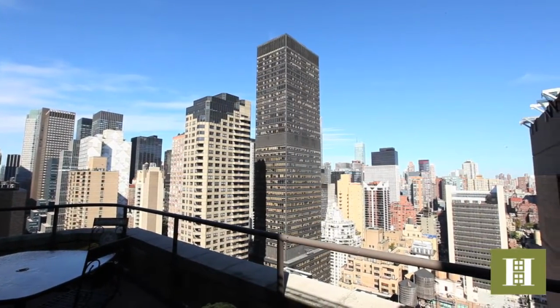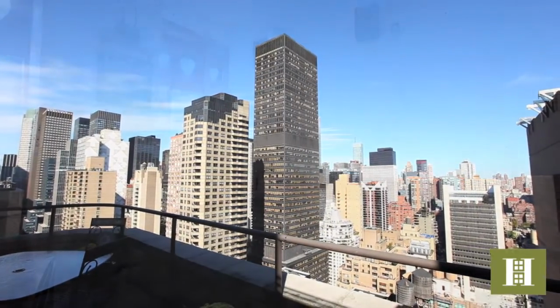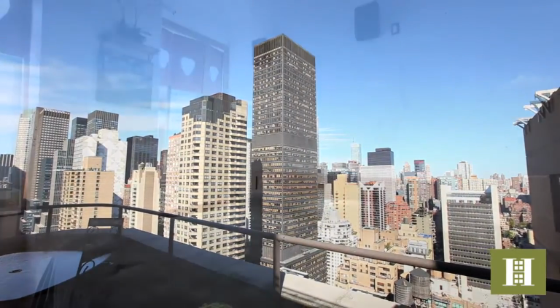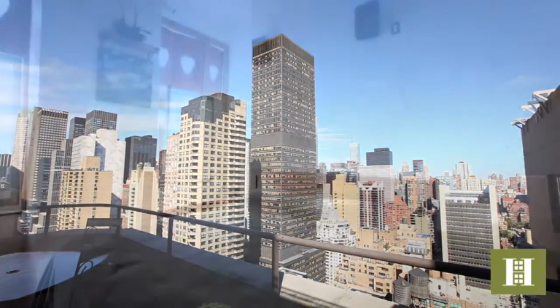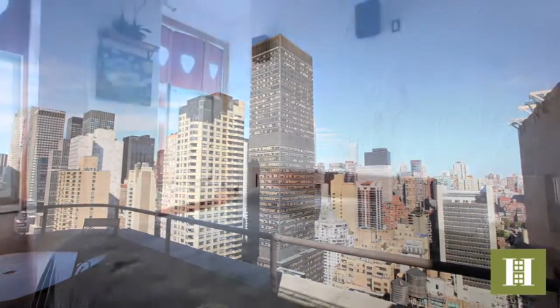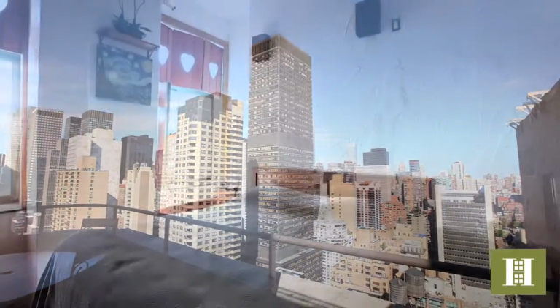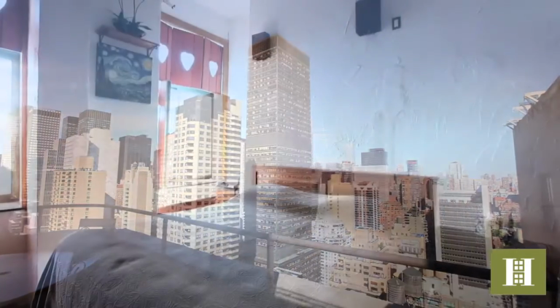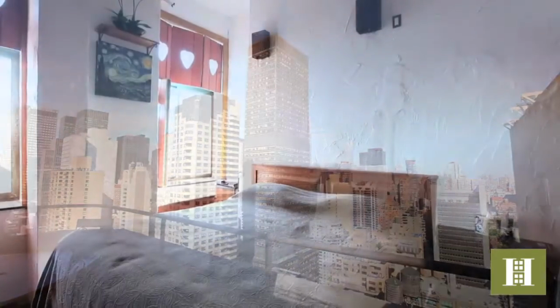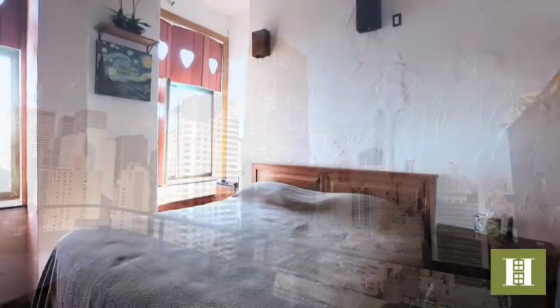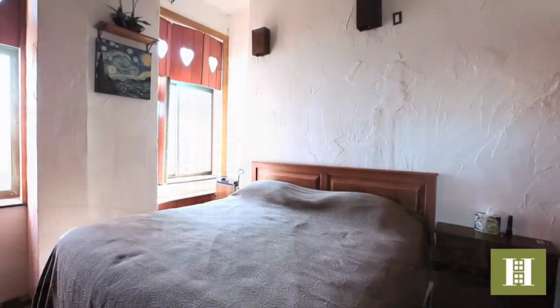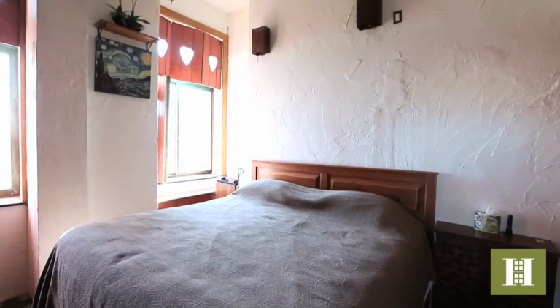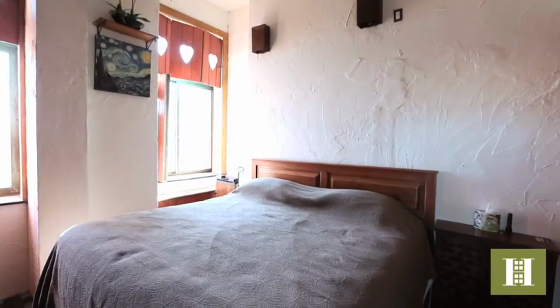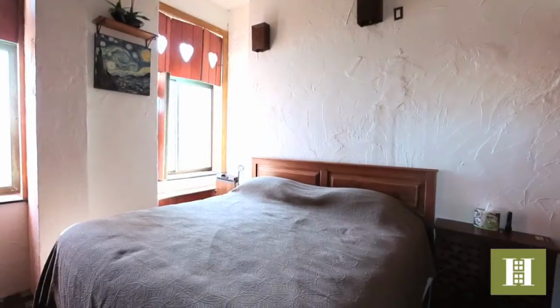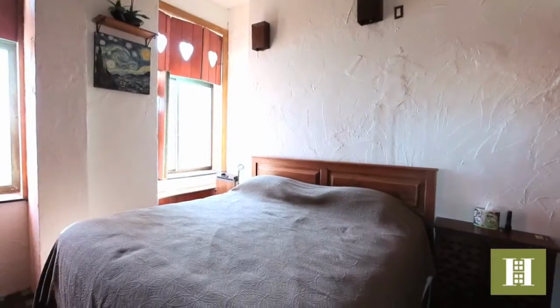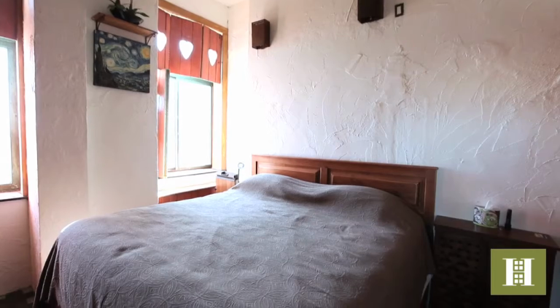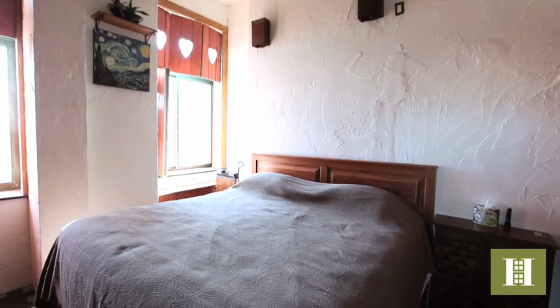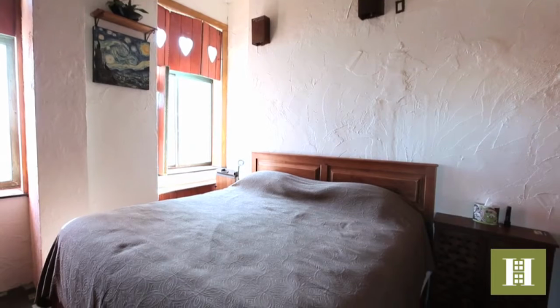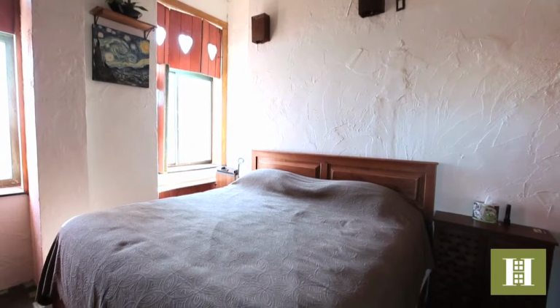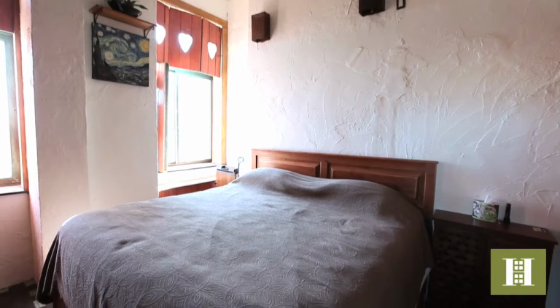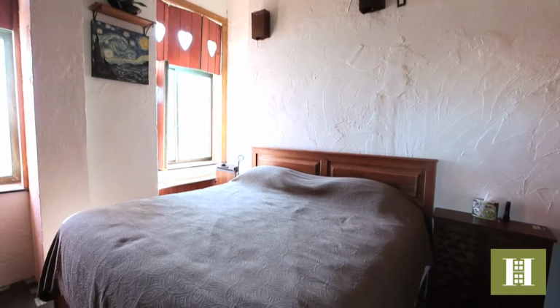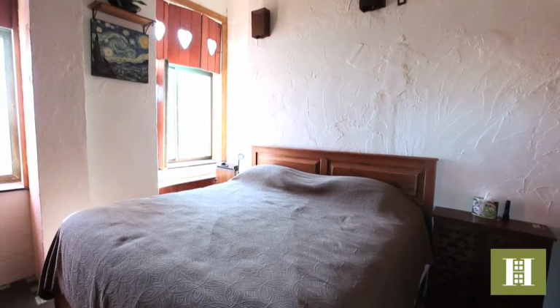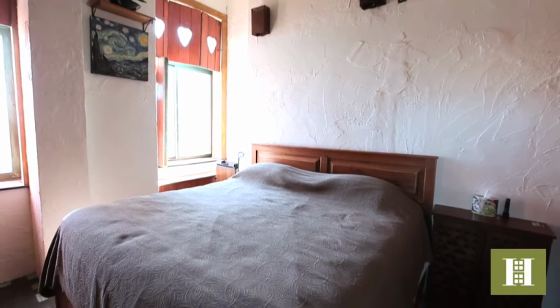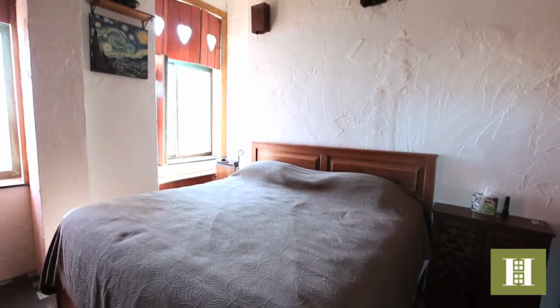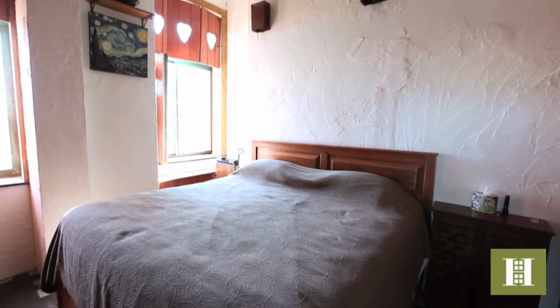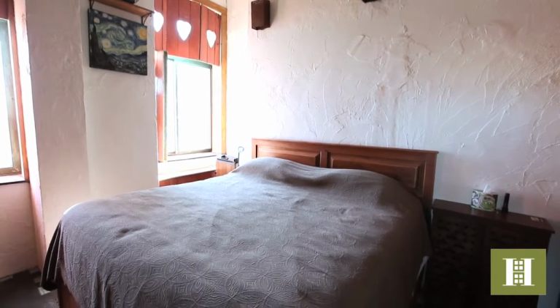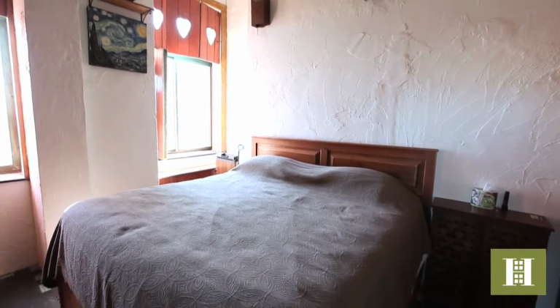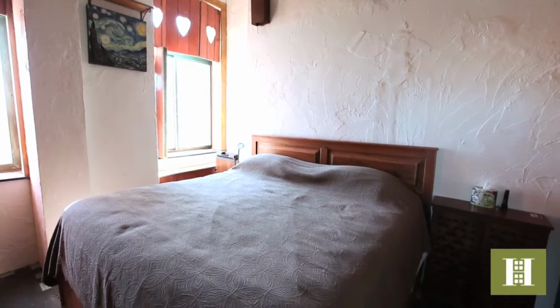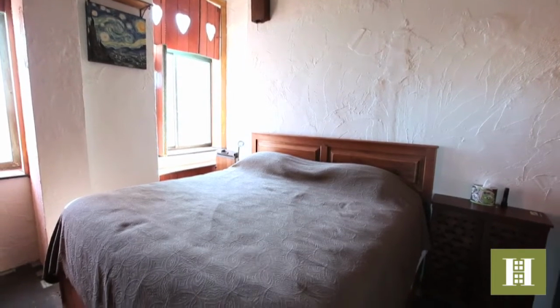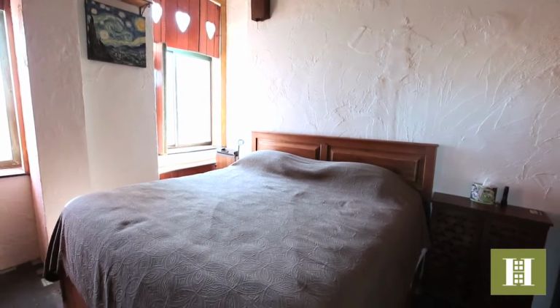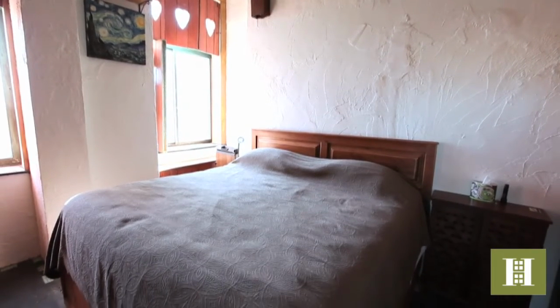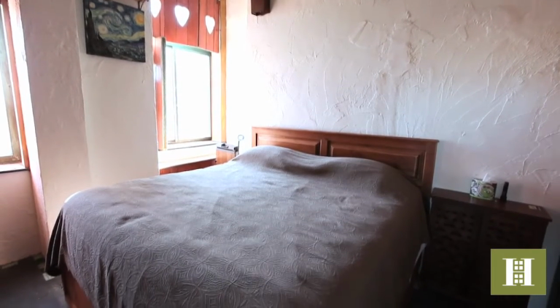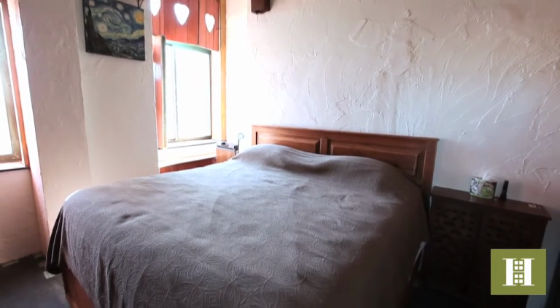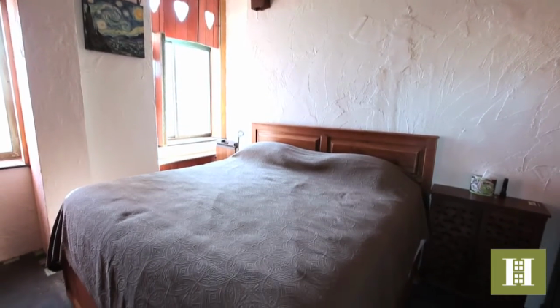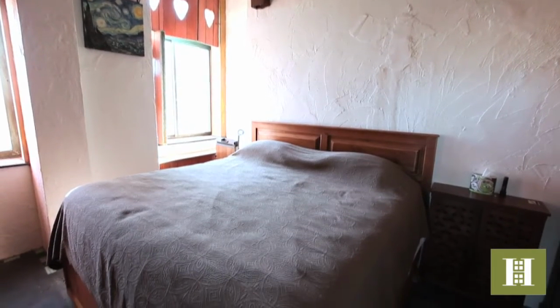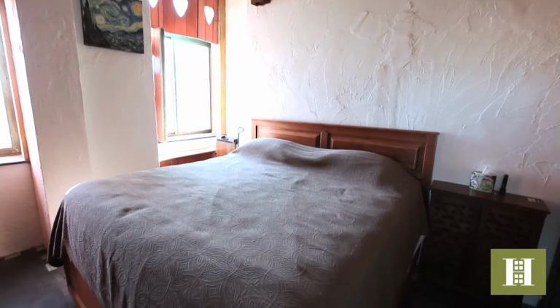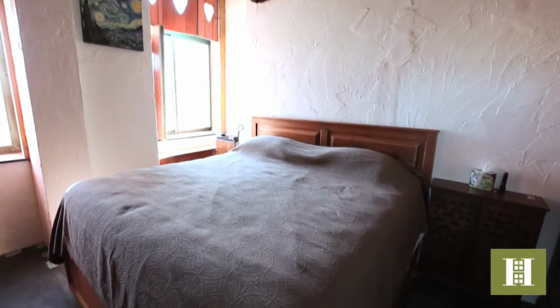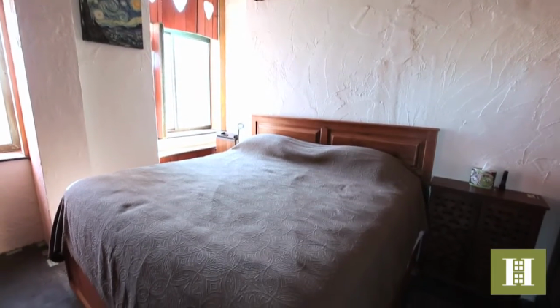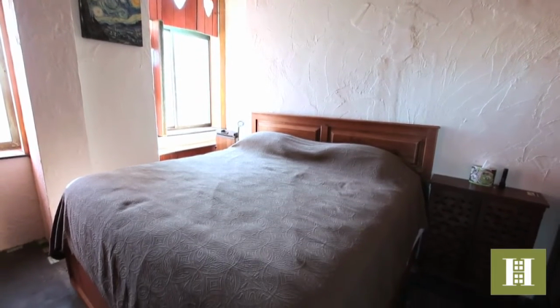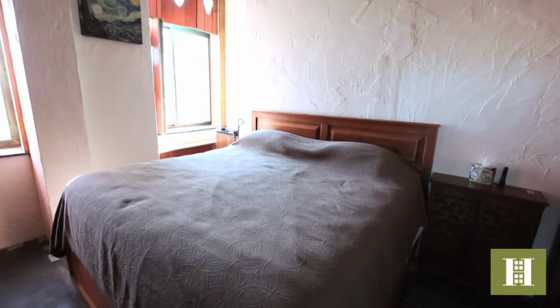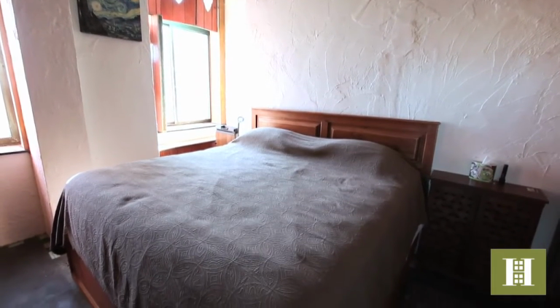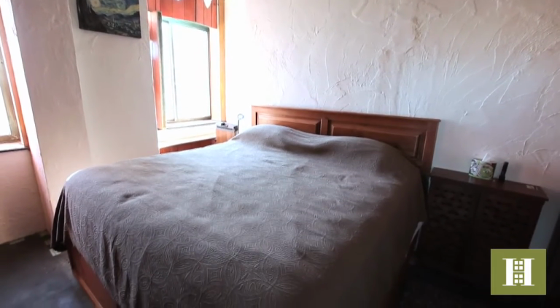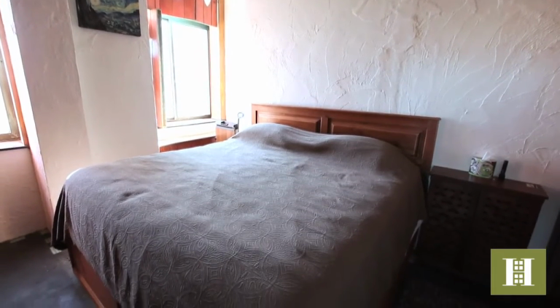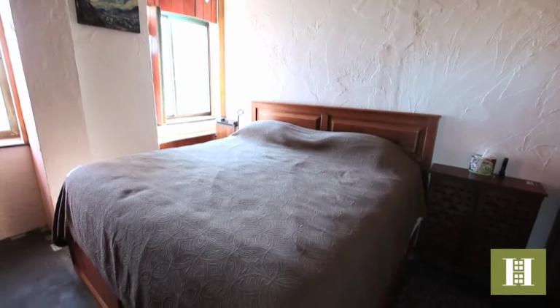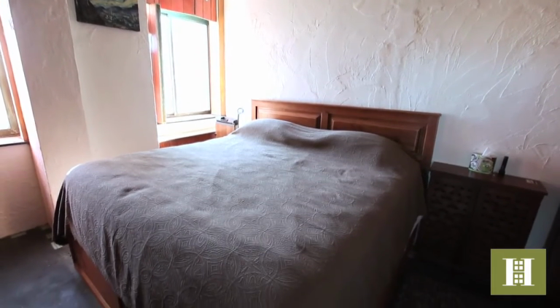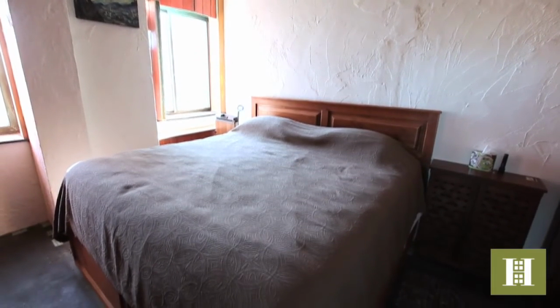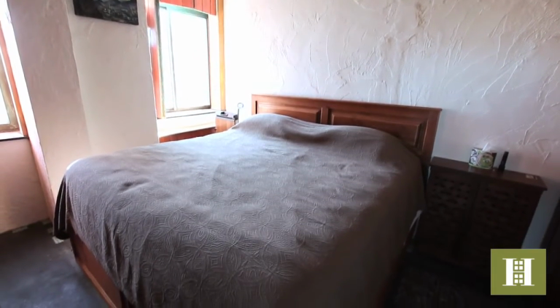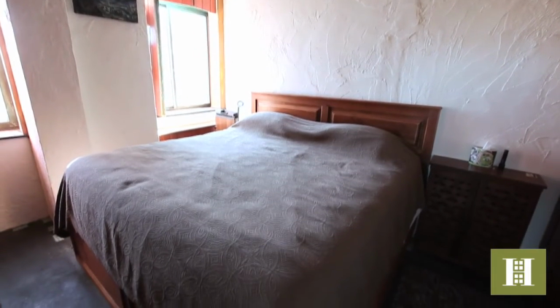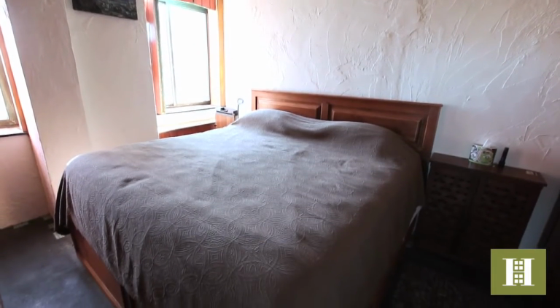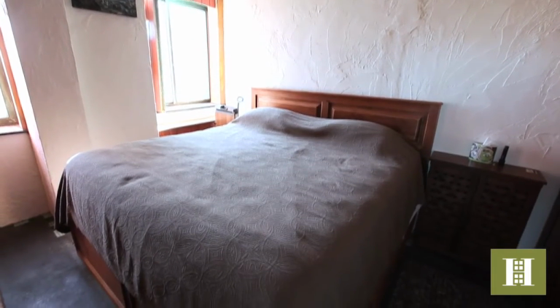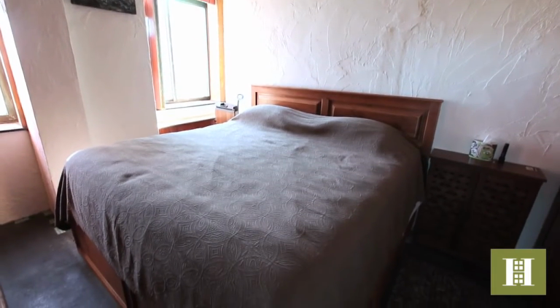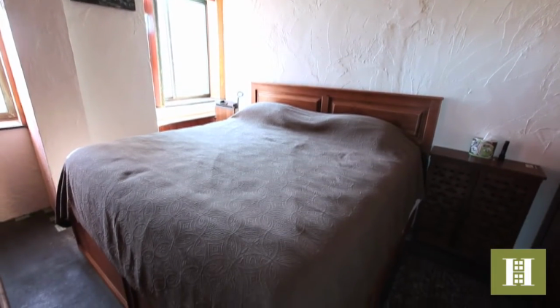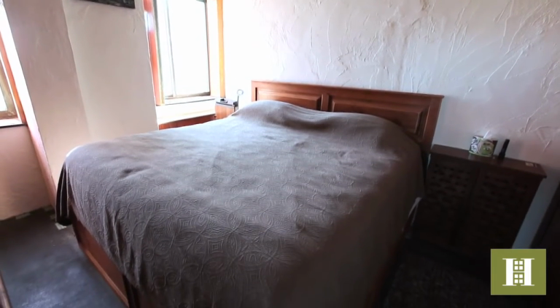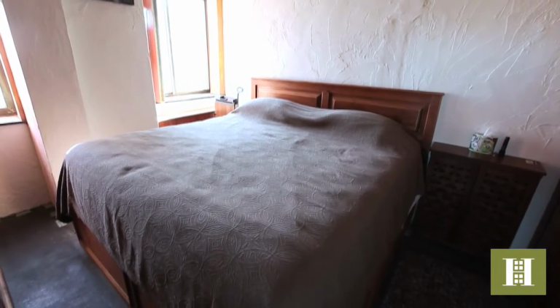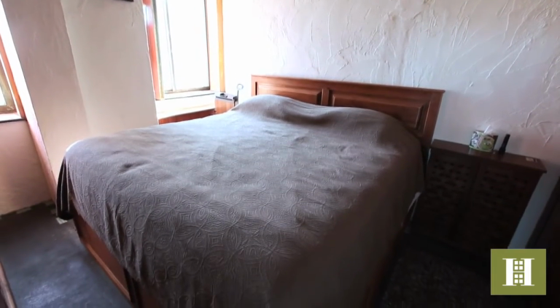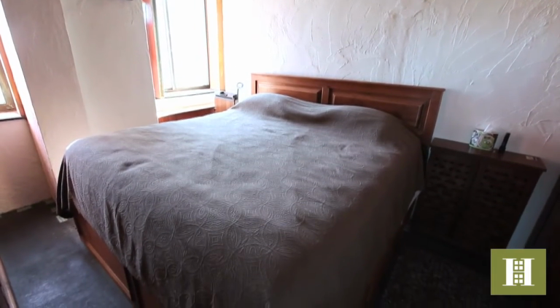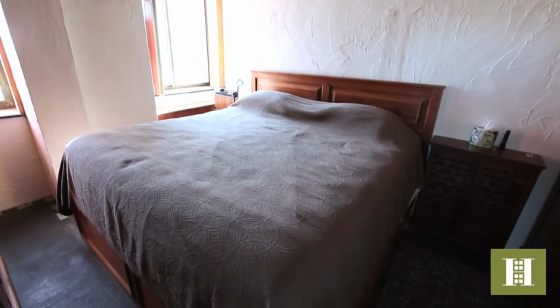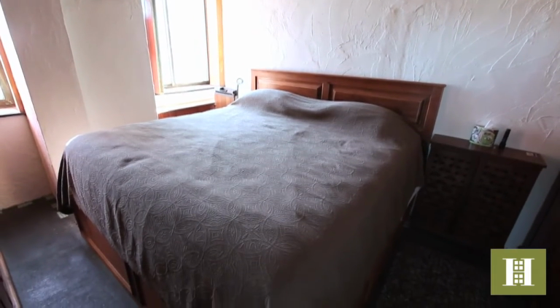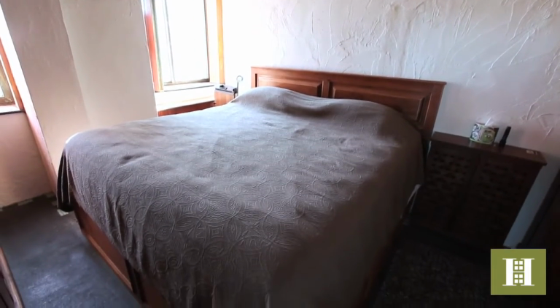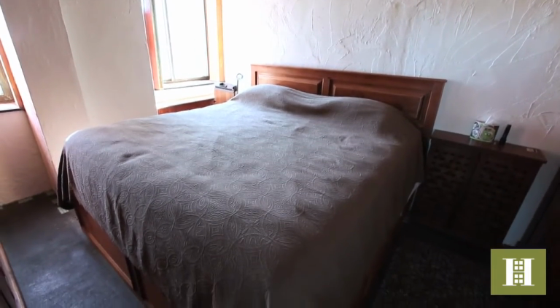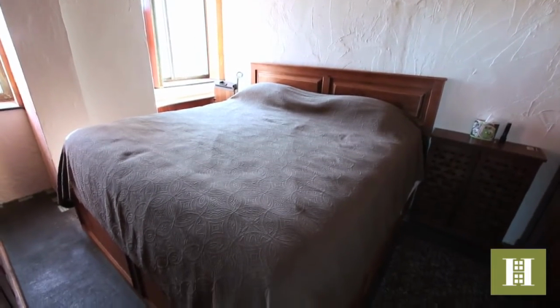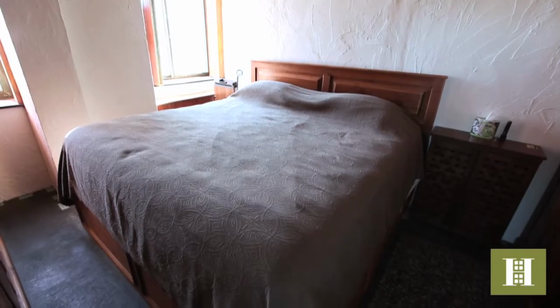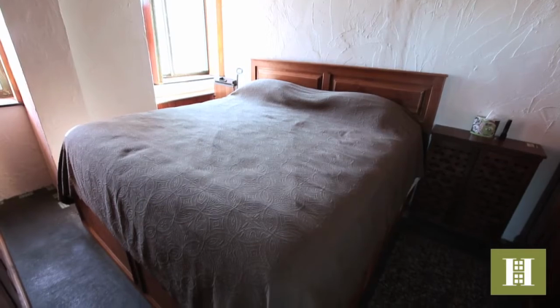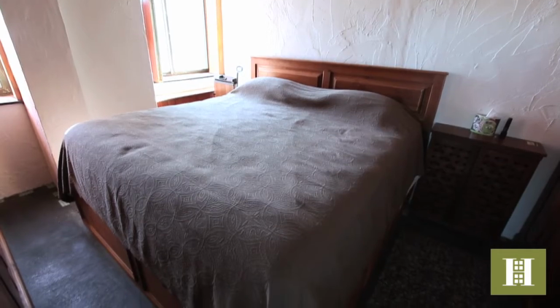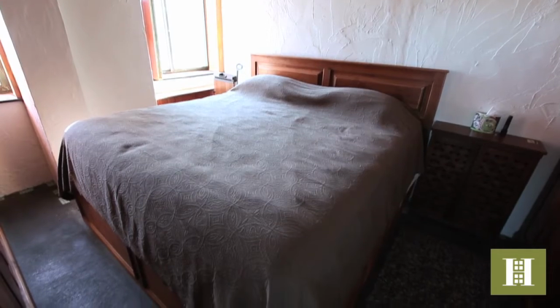The master bedroom features a king-sized built-in platform bed and matching custom closets.